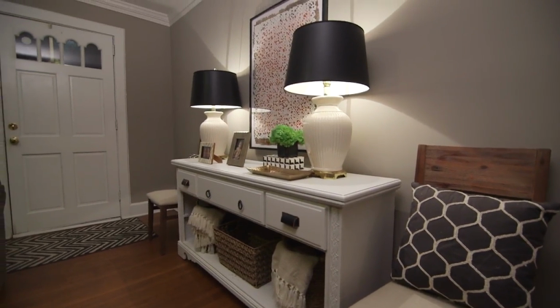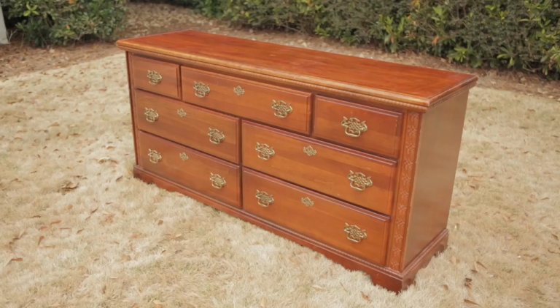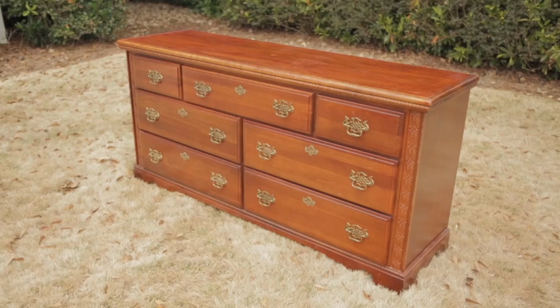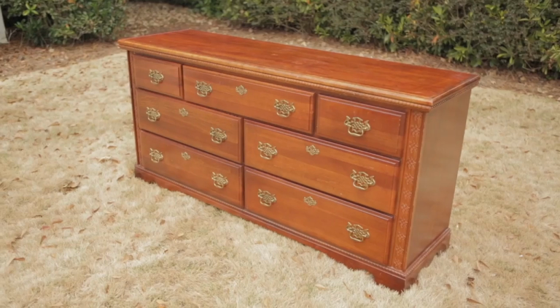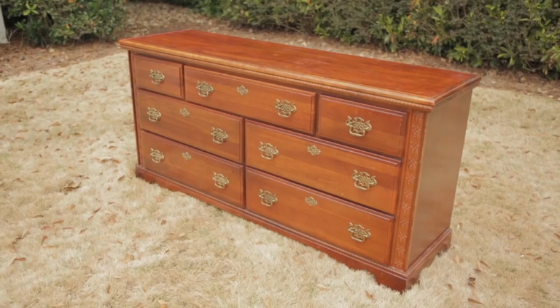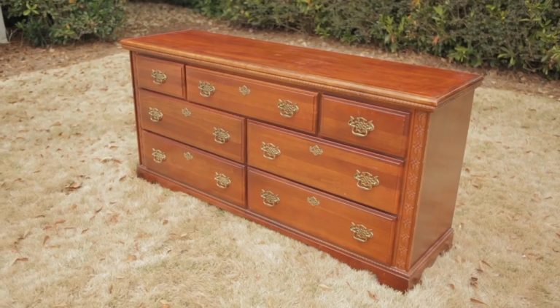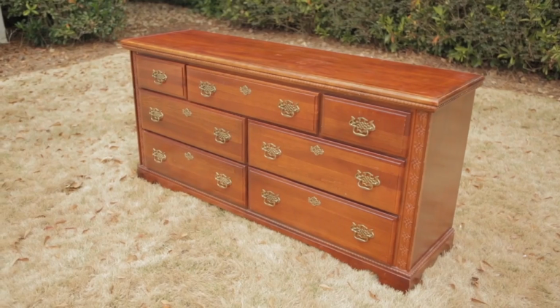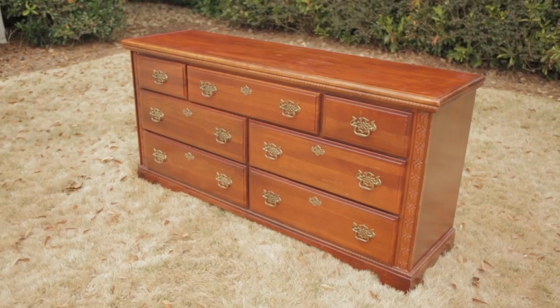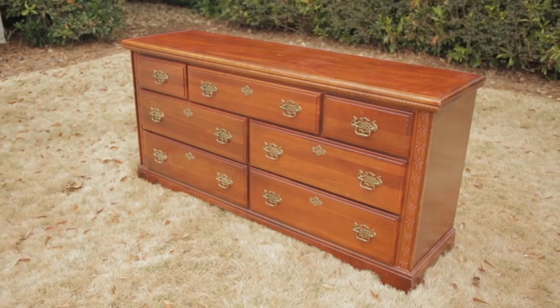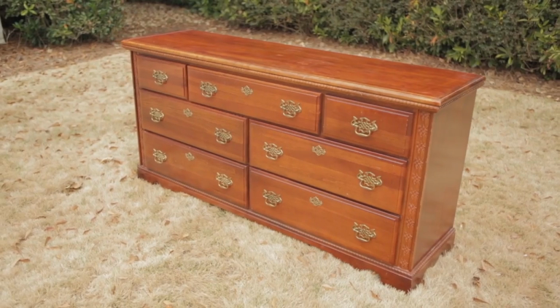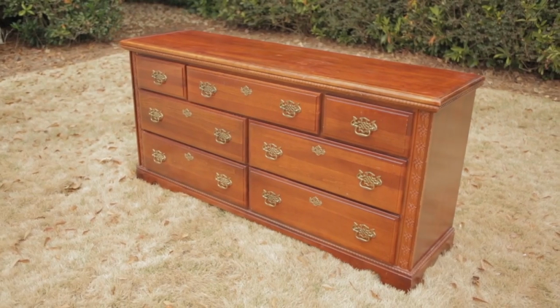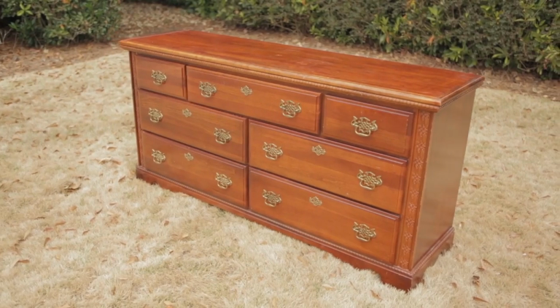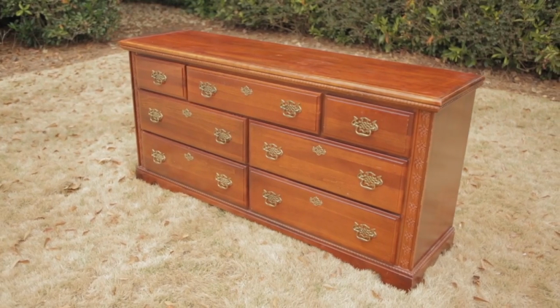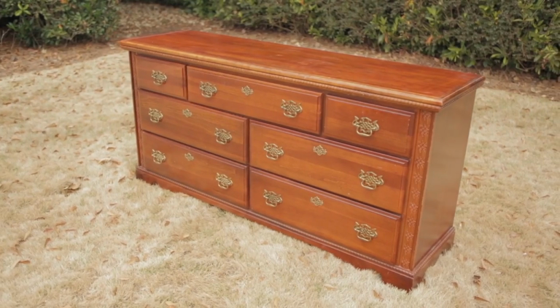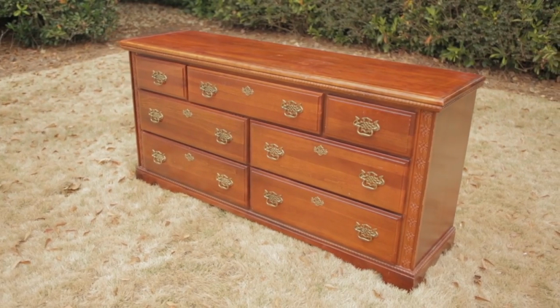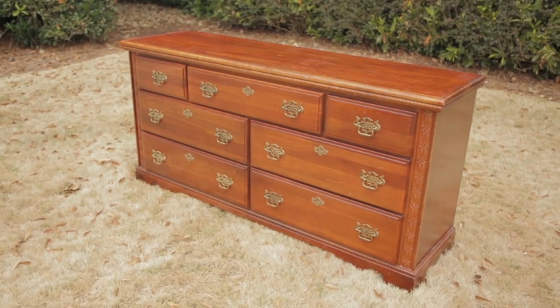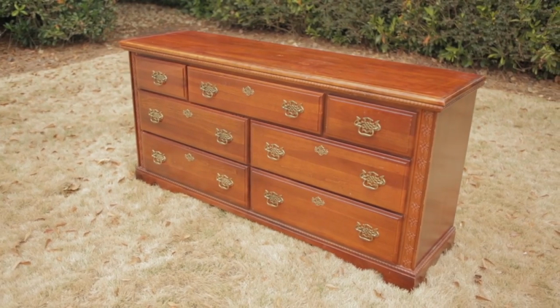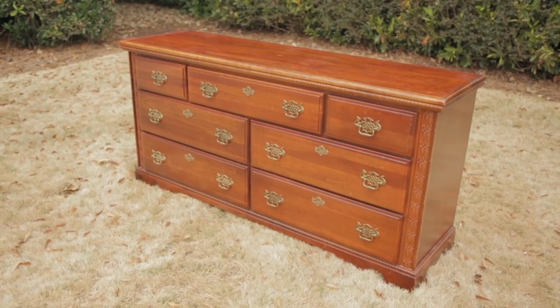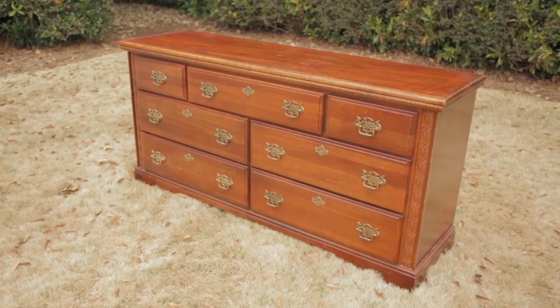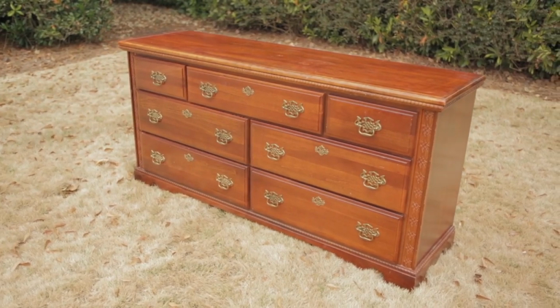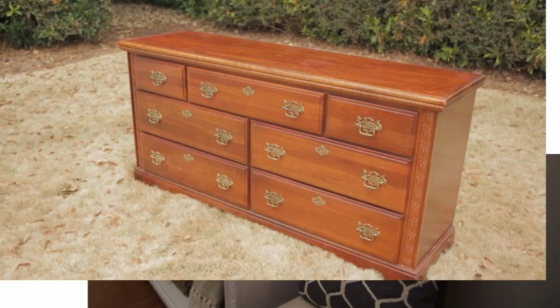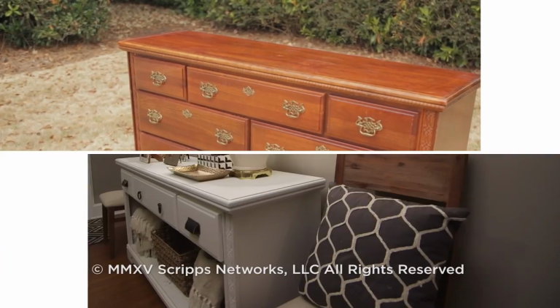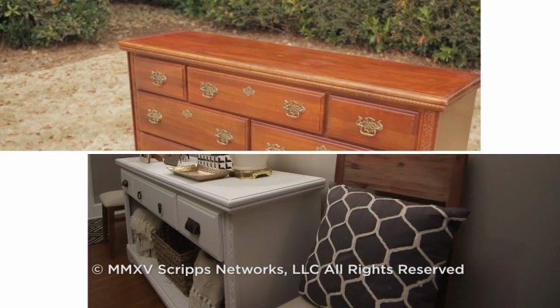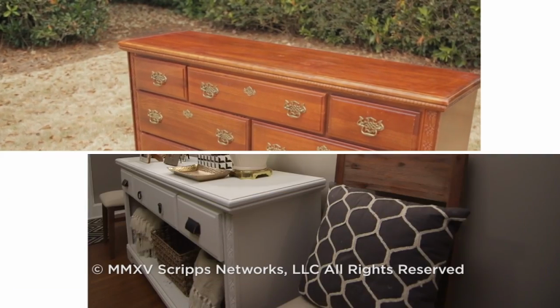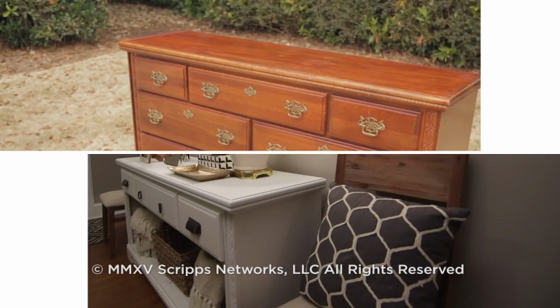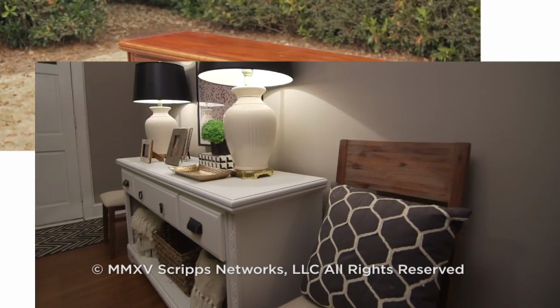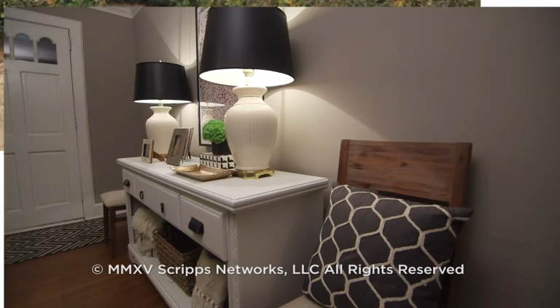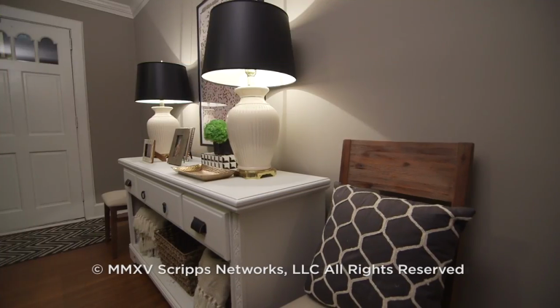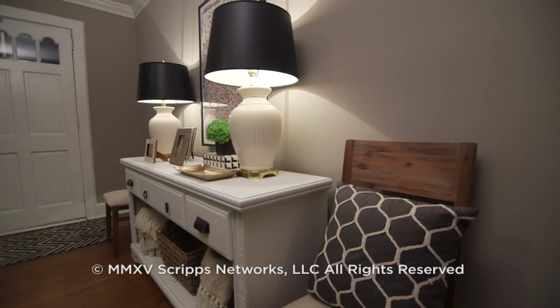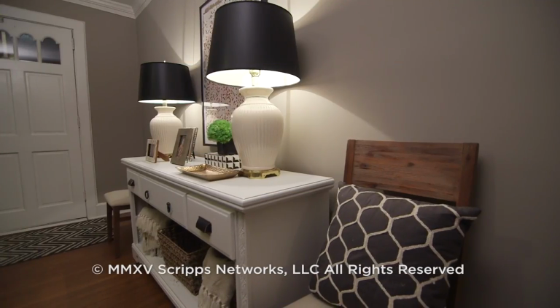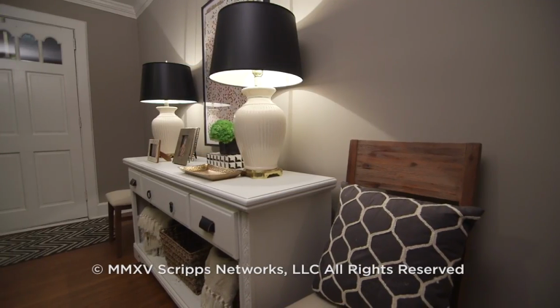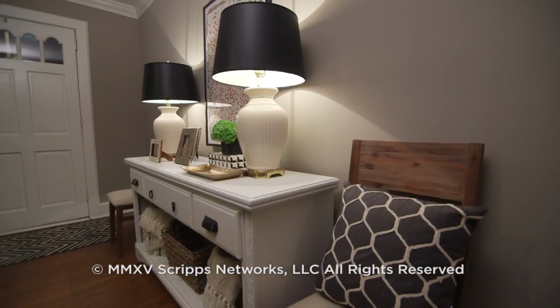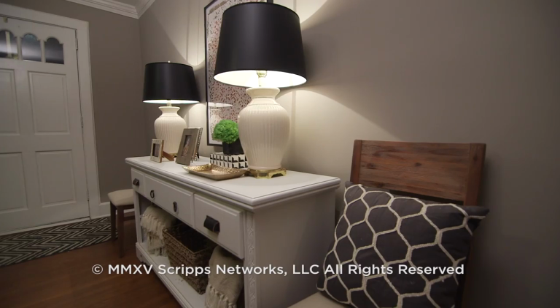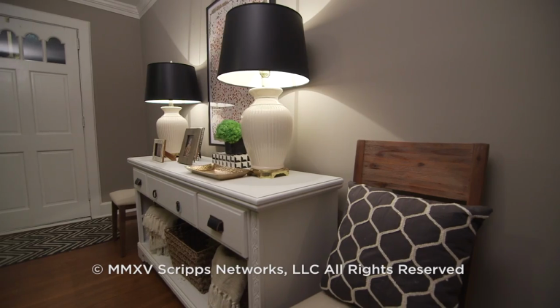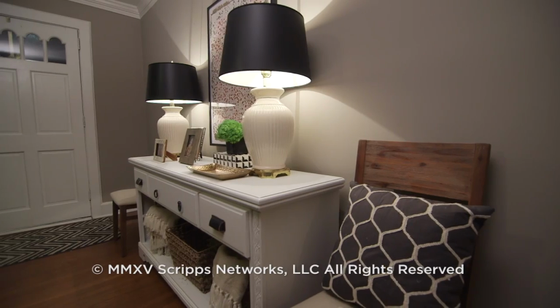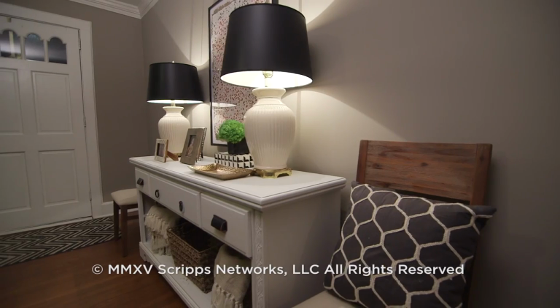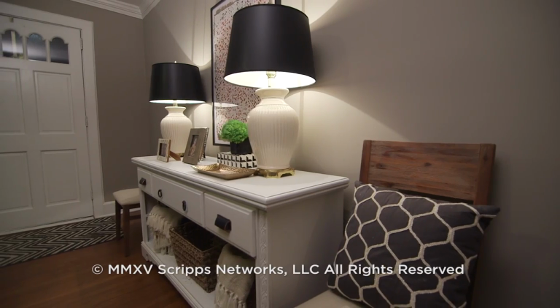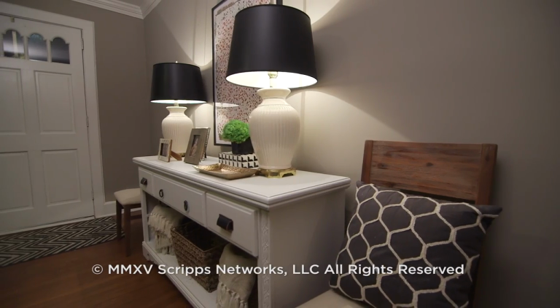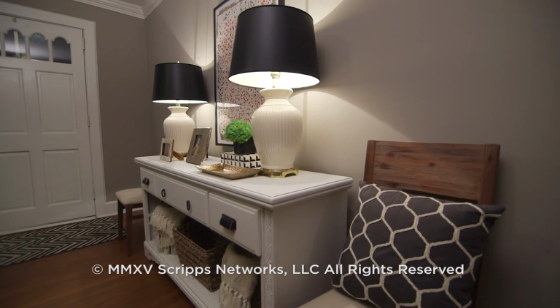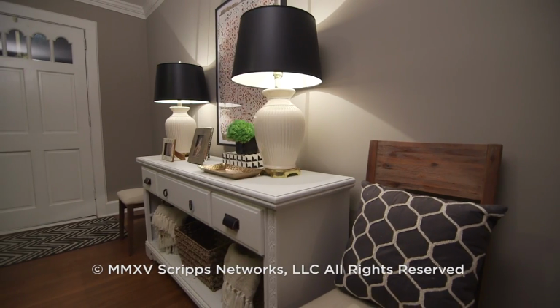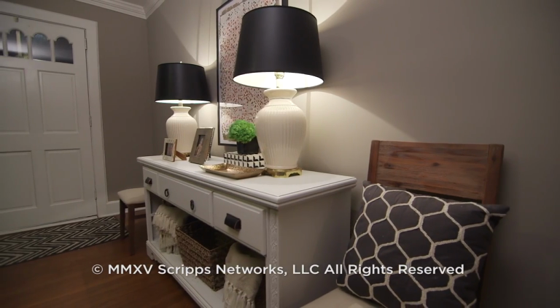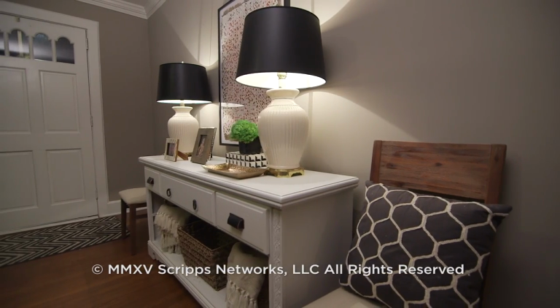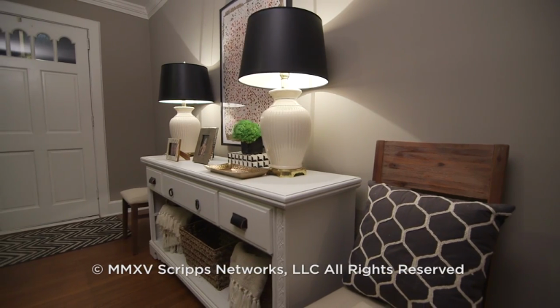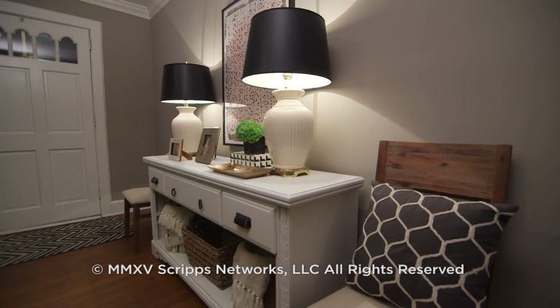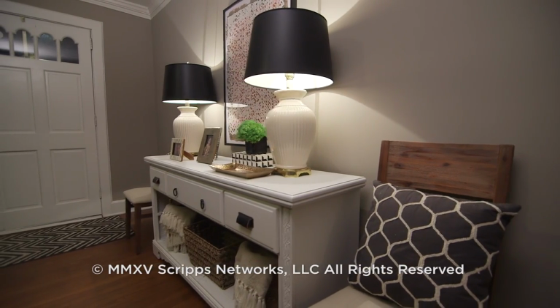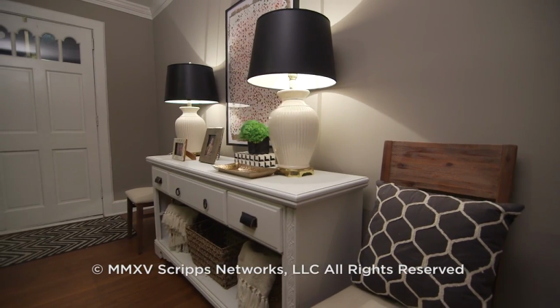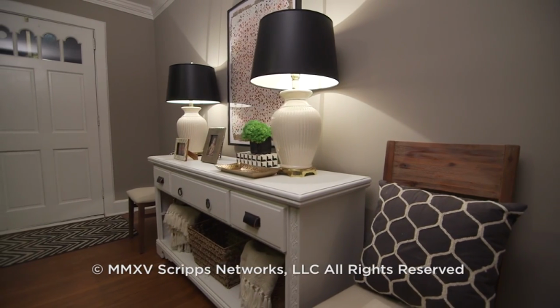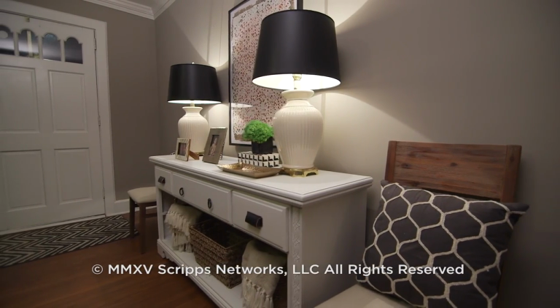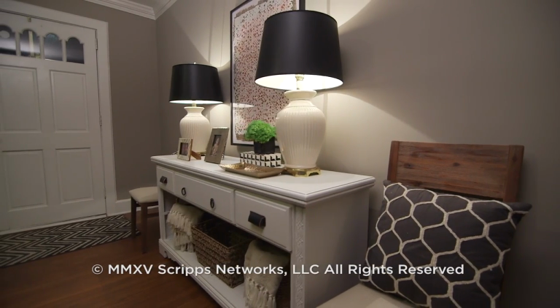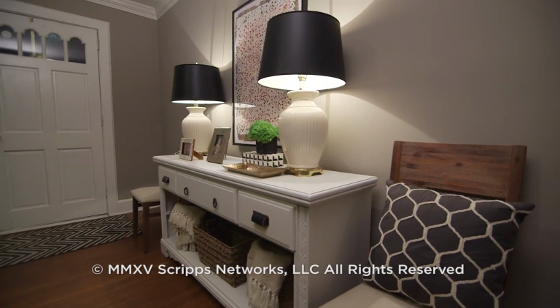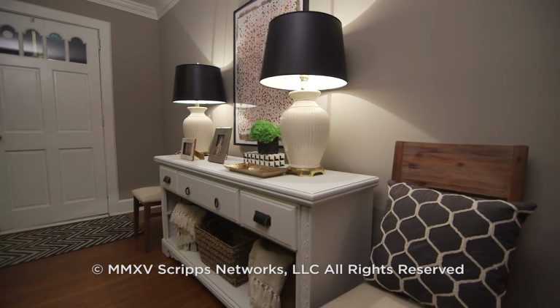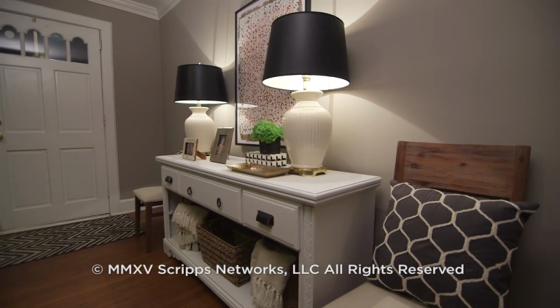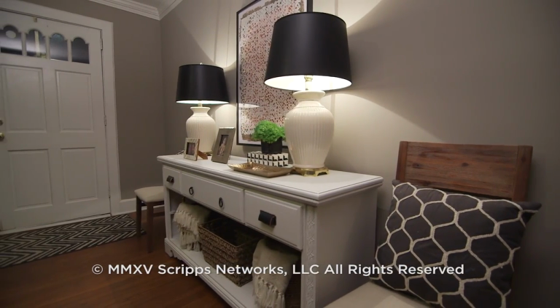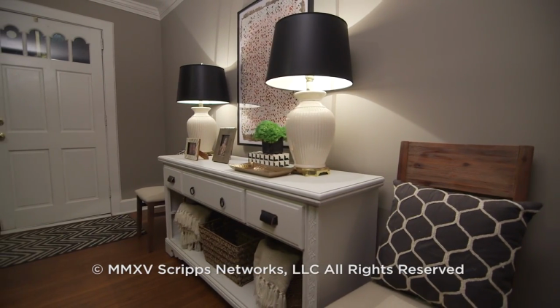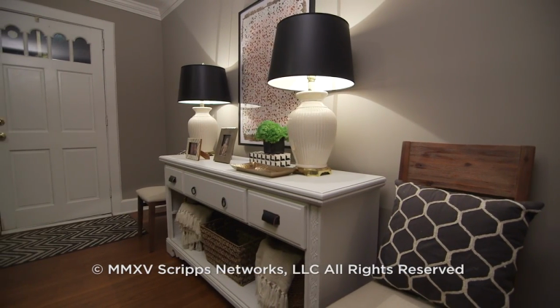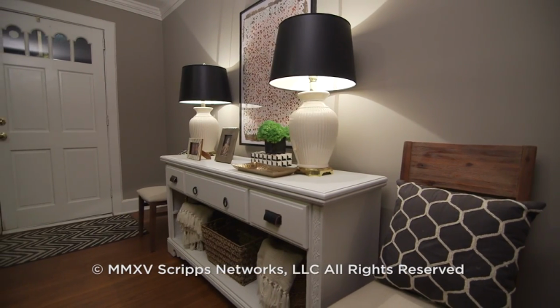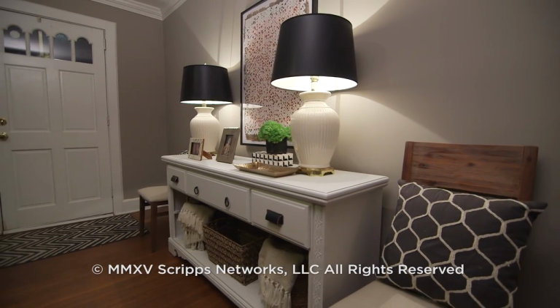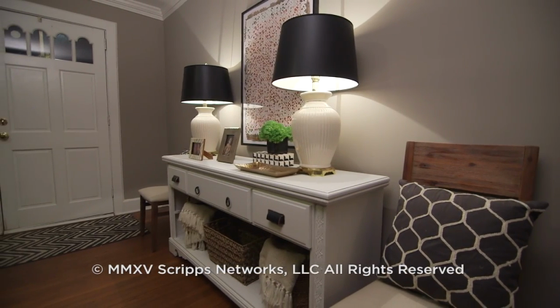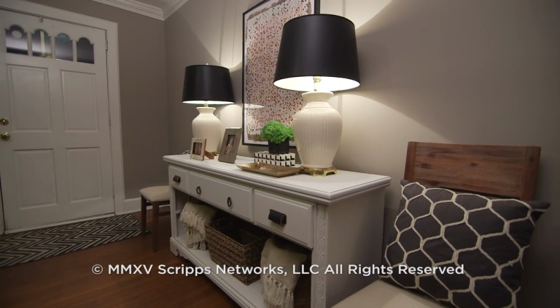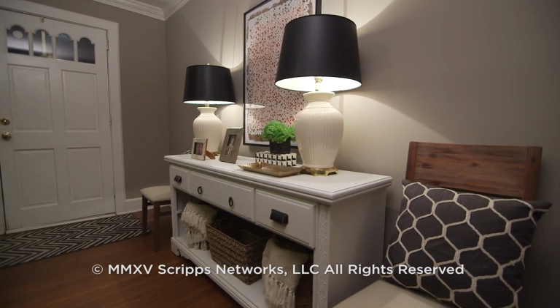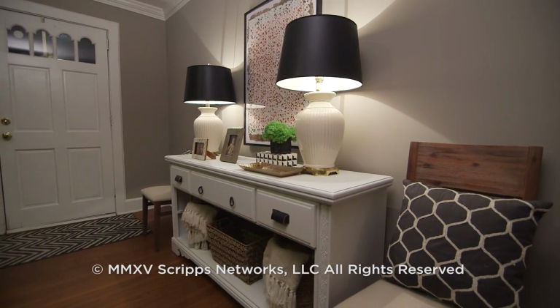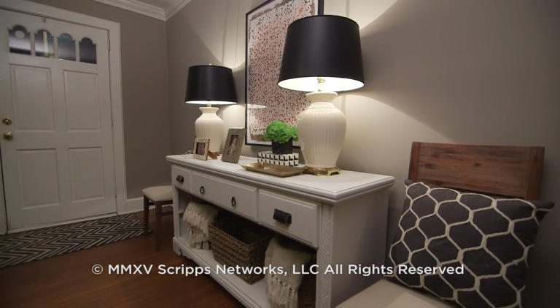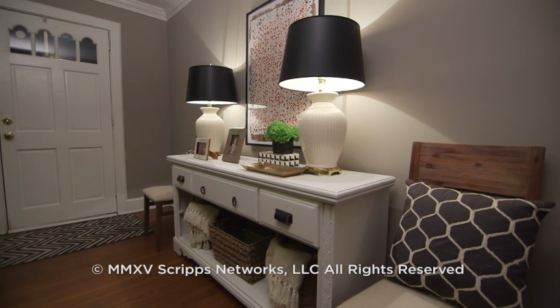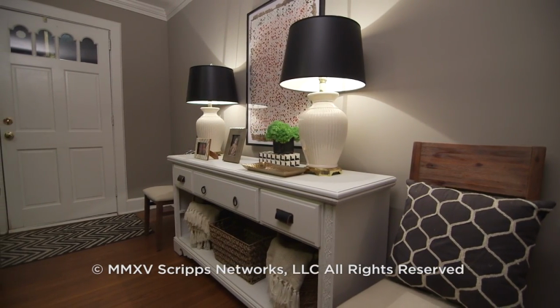From a thrift store dresser no, to a console table yes — this upcycle is a win, all for under a hundred dollars.